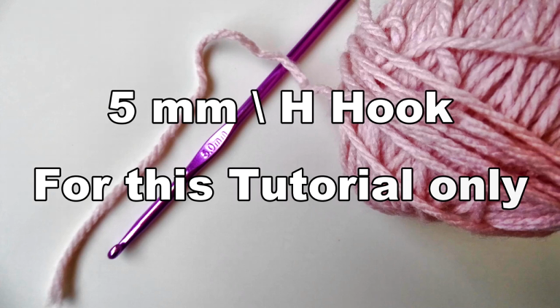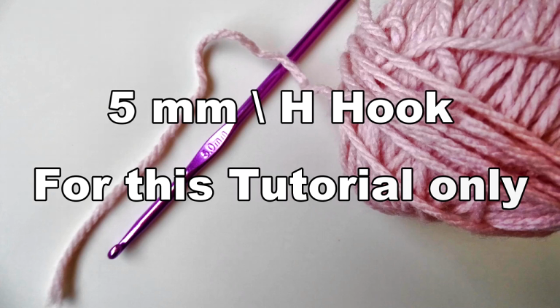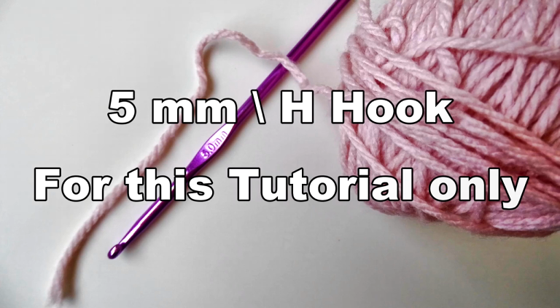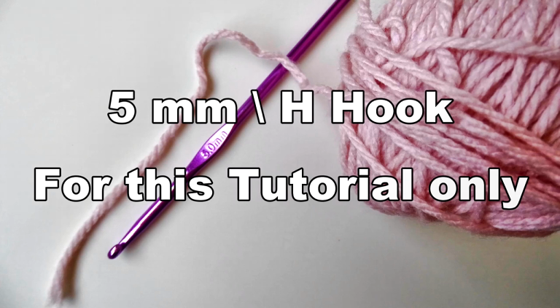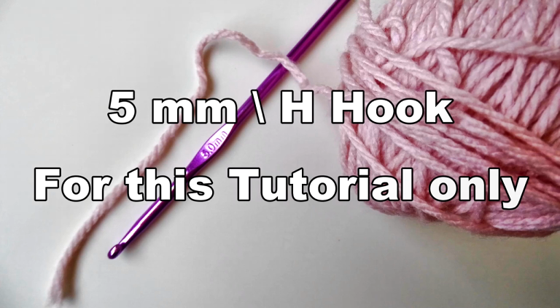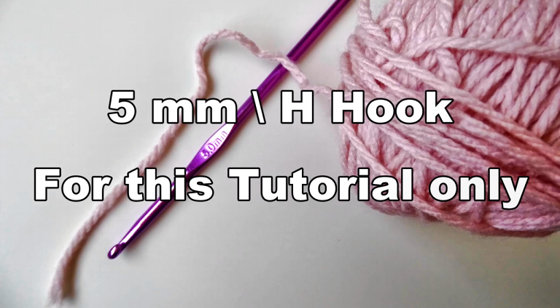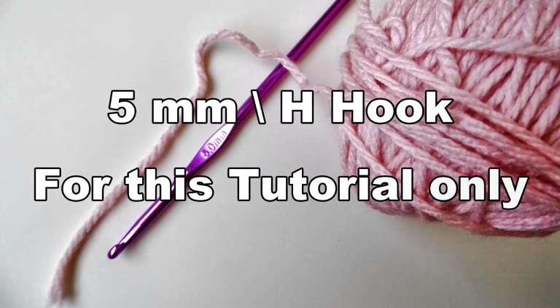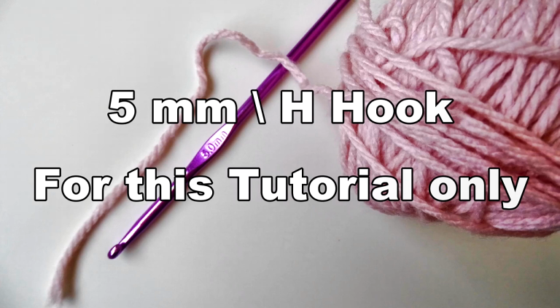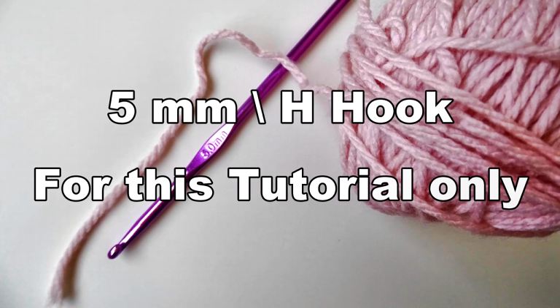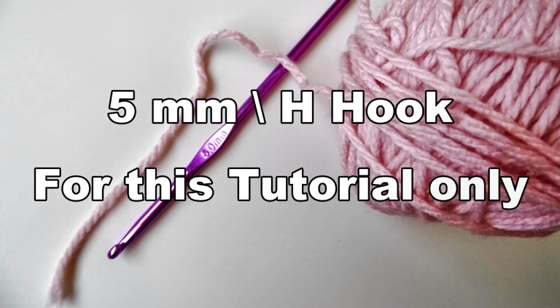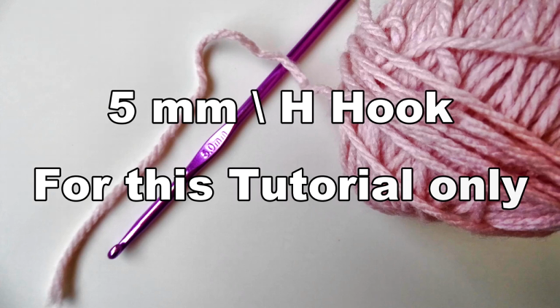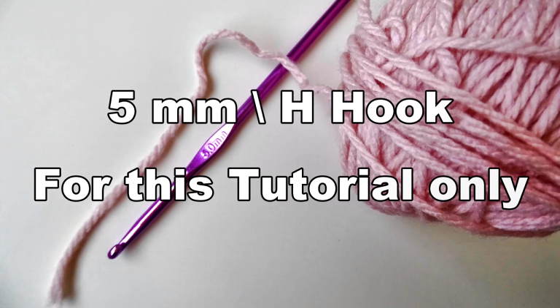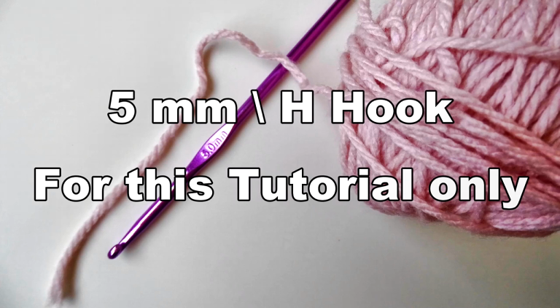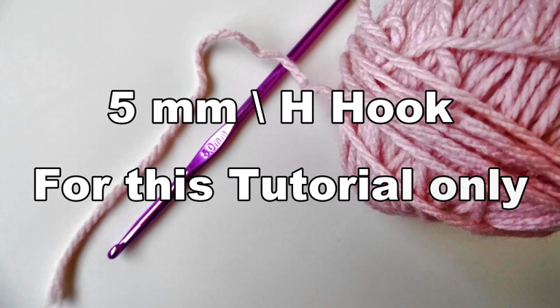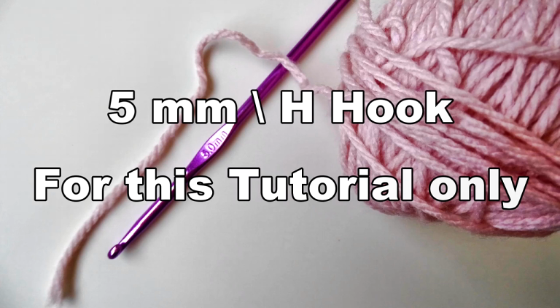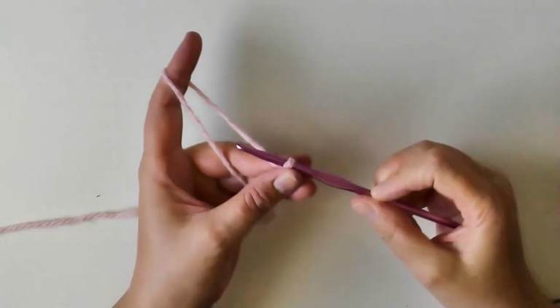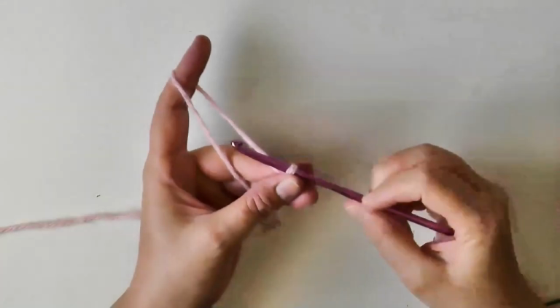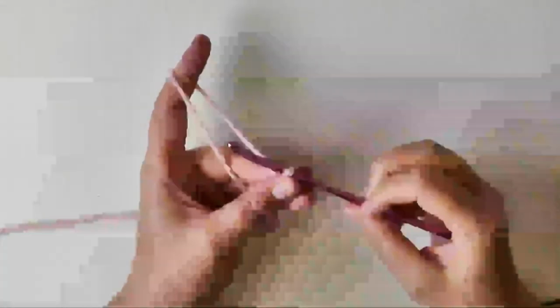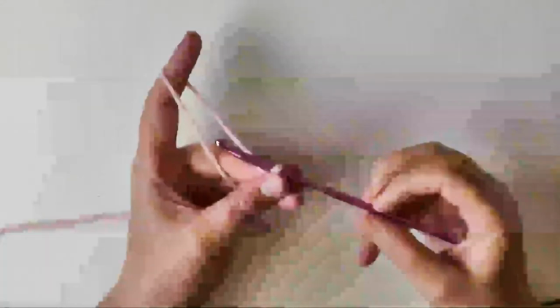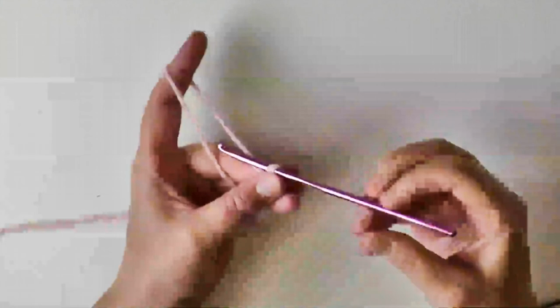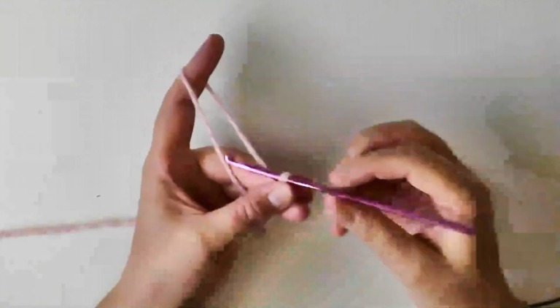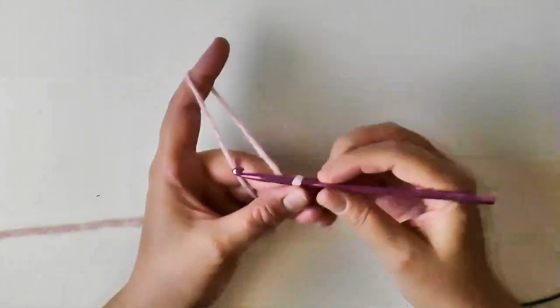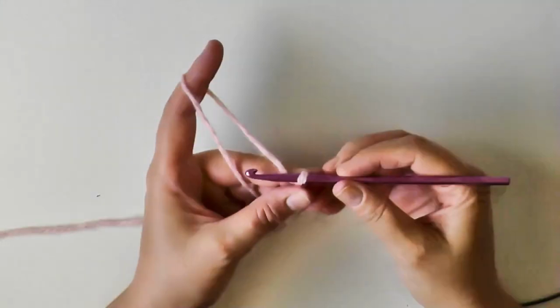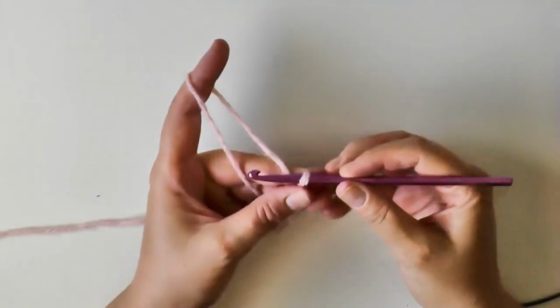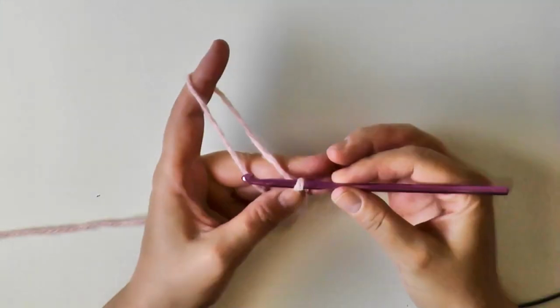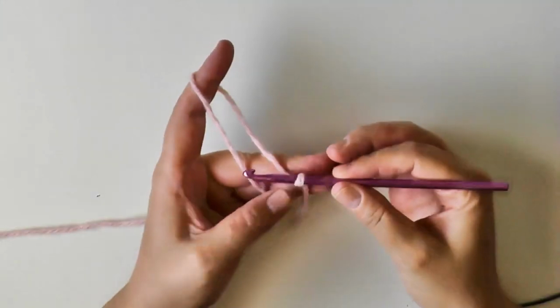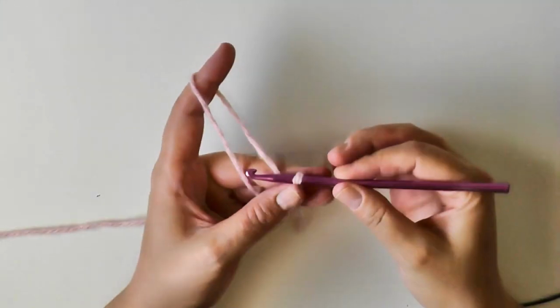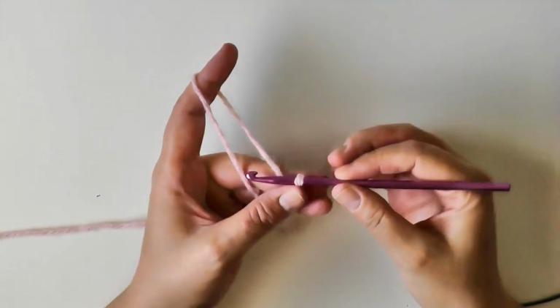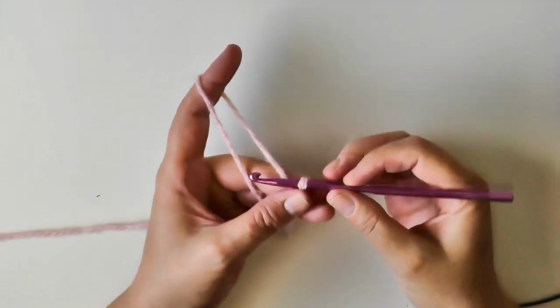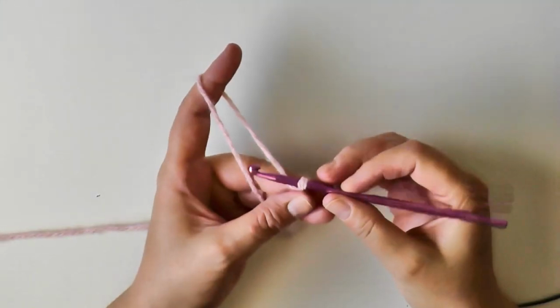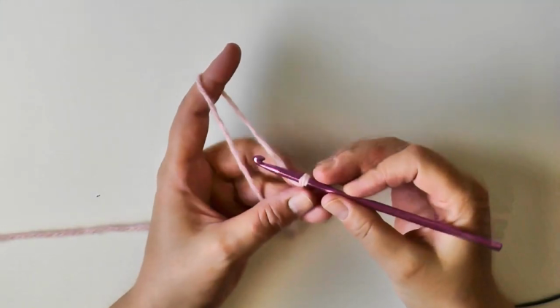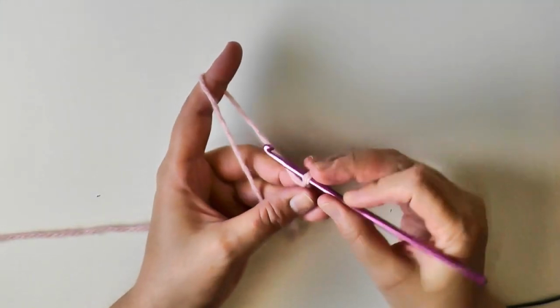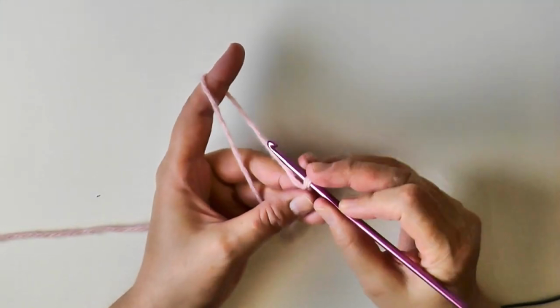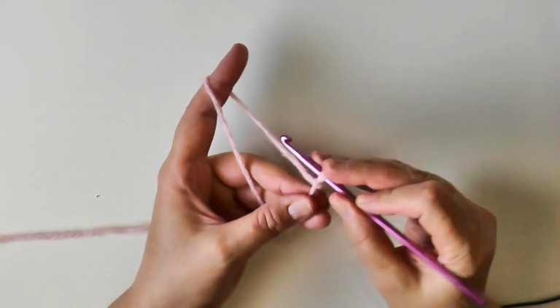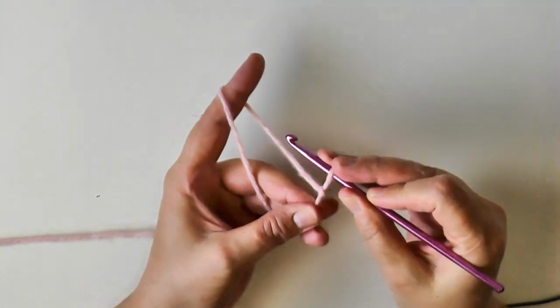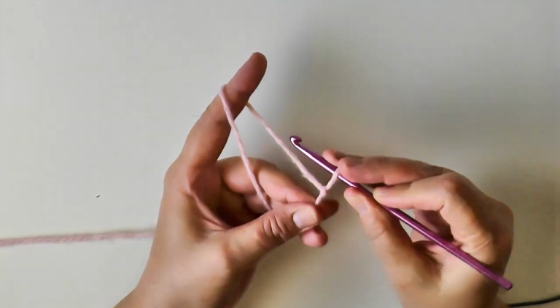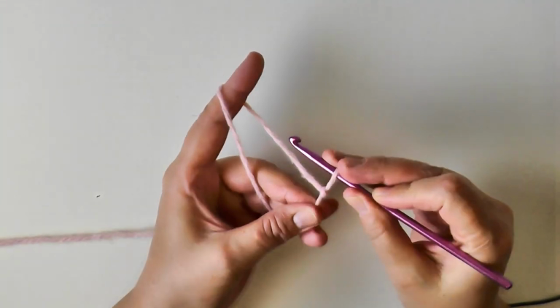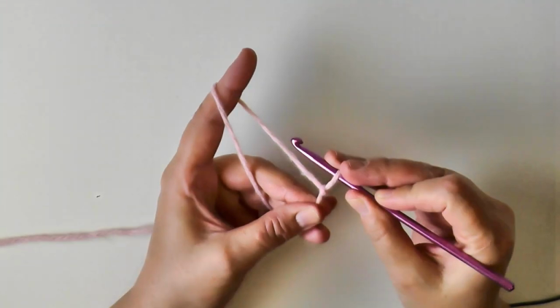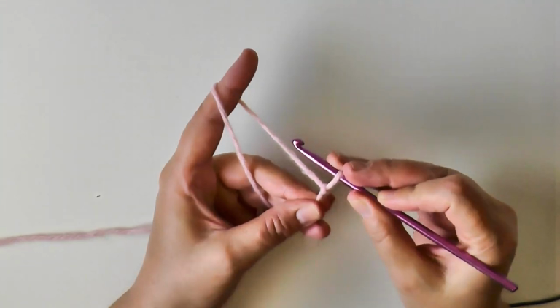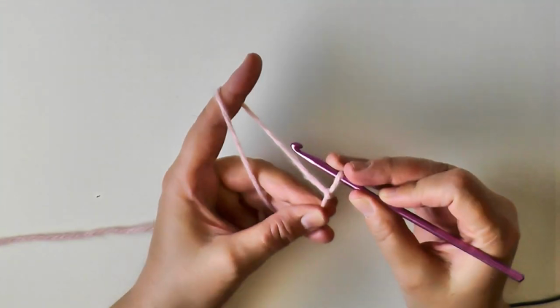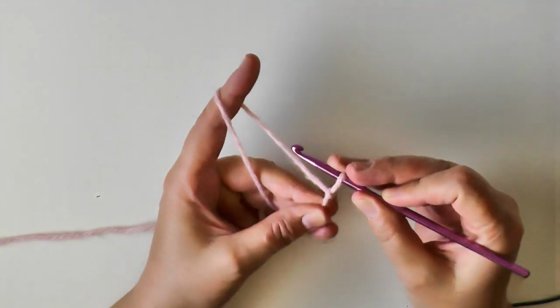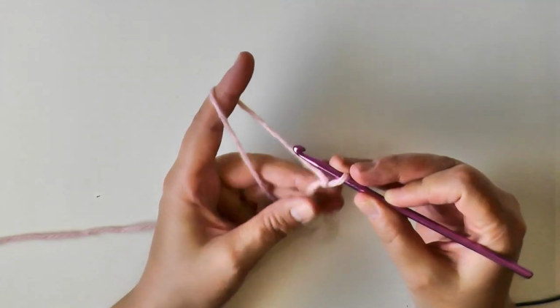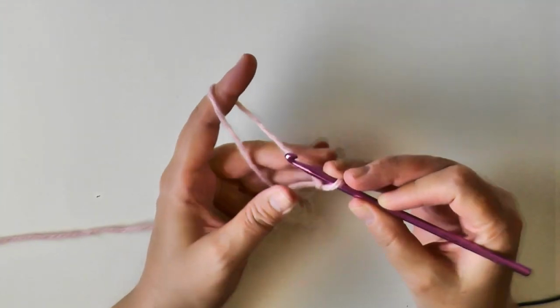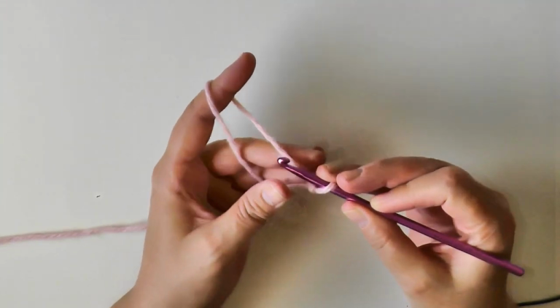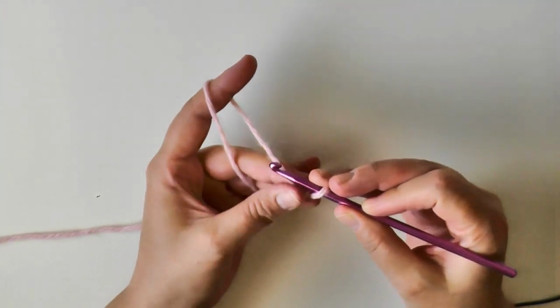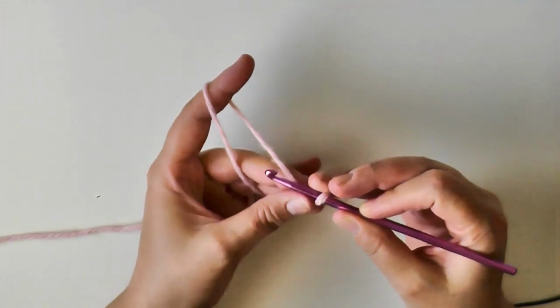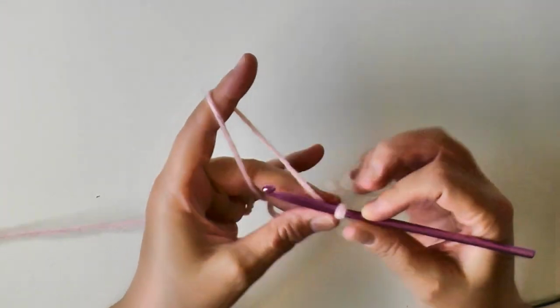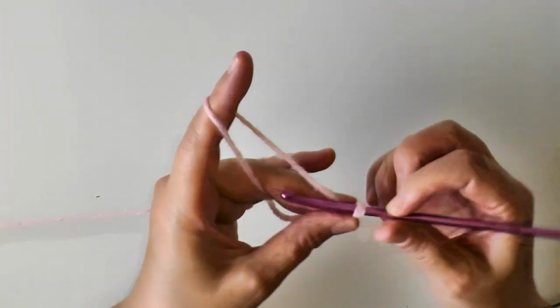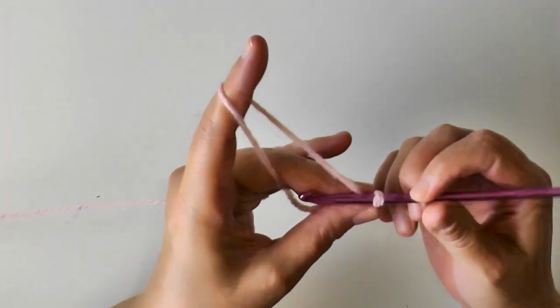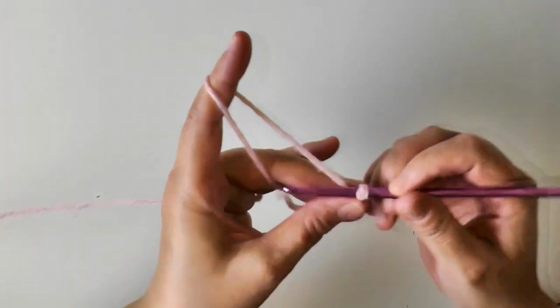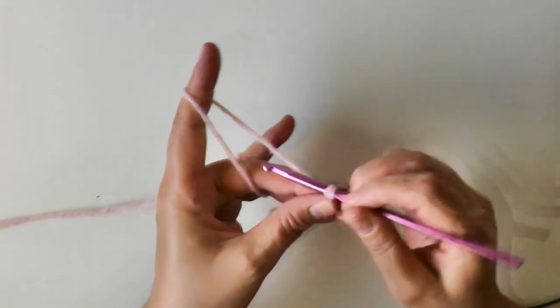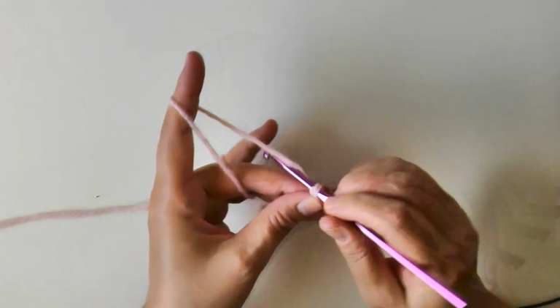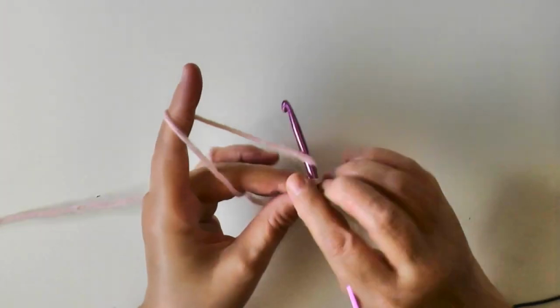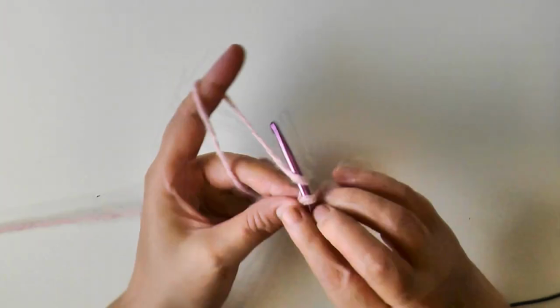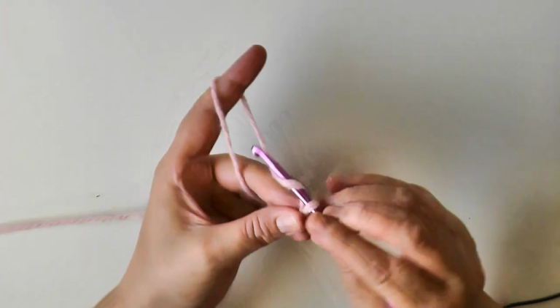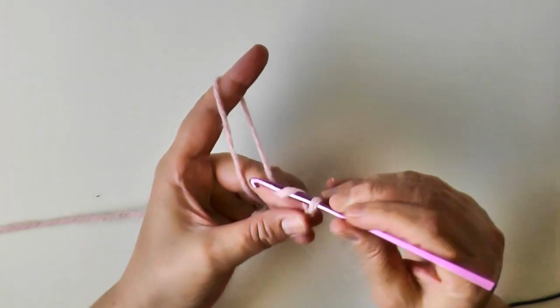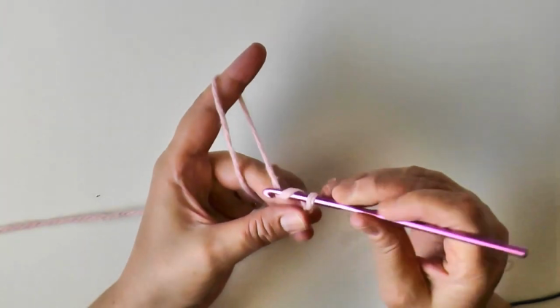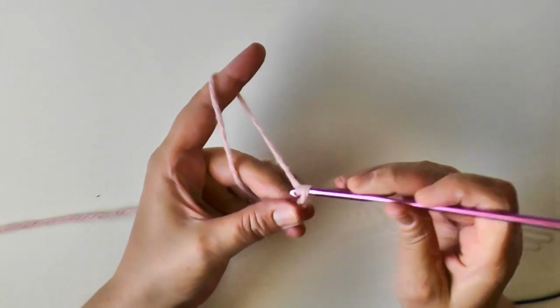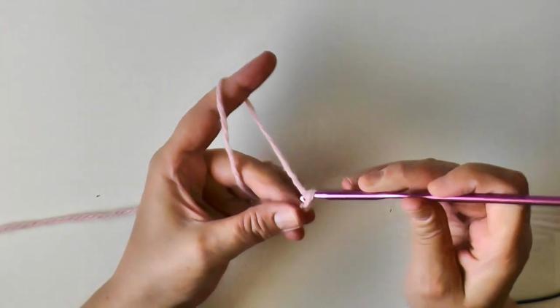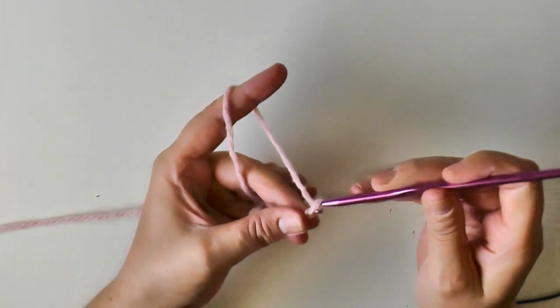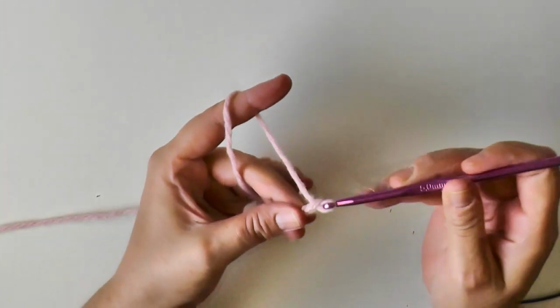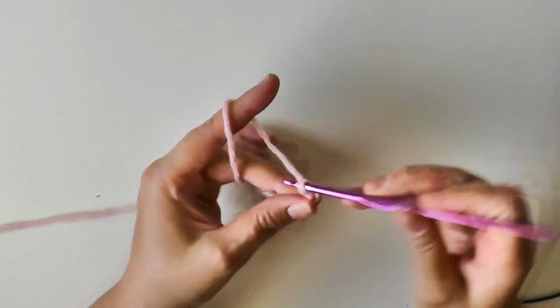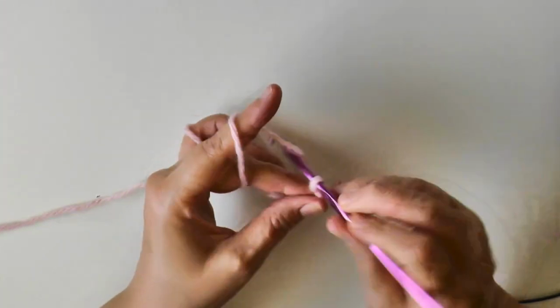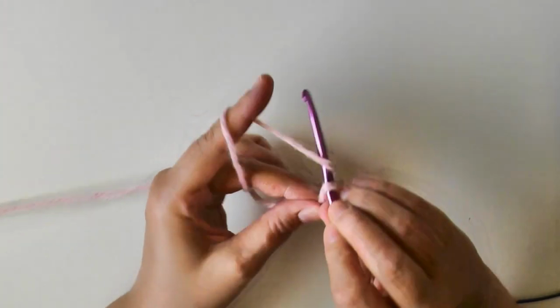For the purposes of this tutorial I'm going to be using a thicker ply yarn and a five millimeter hook, just so you can see the stitch more easily.